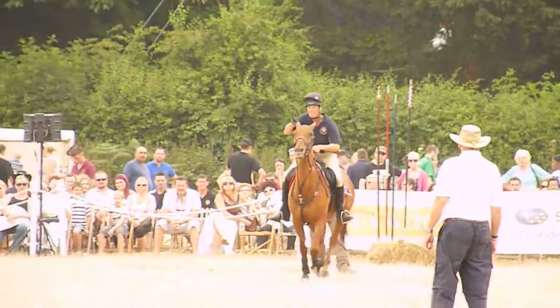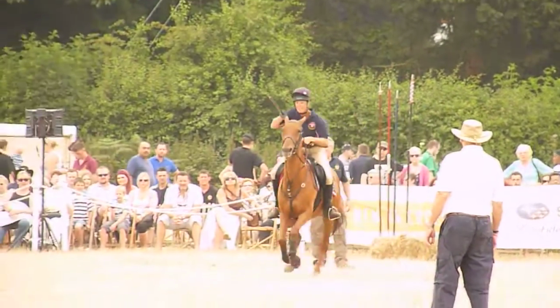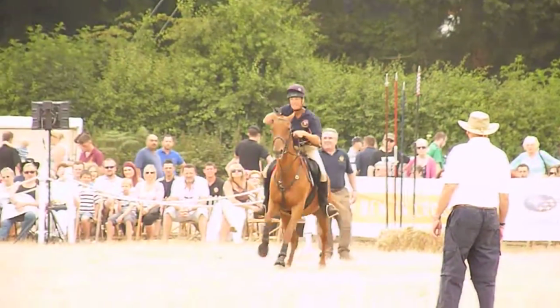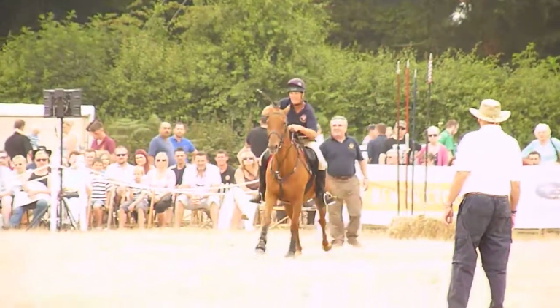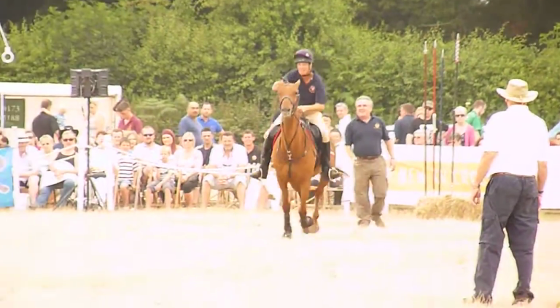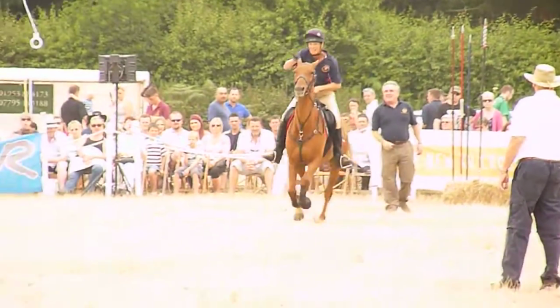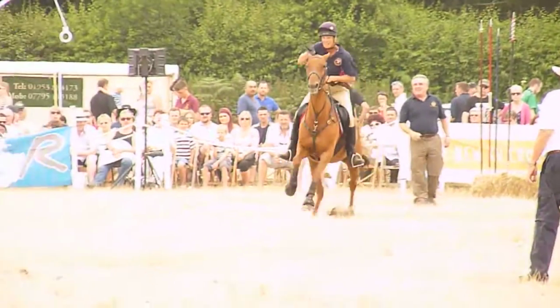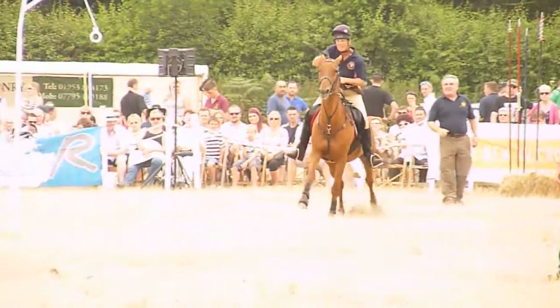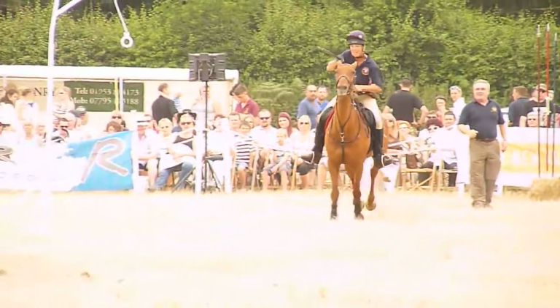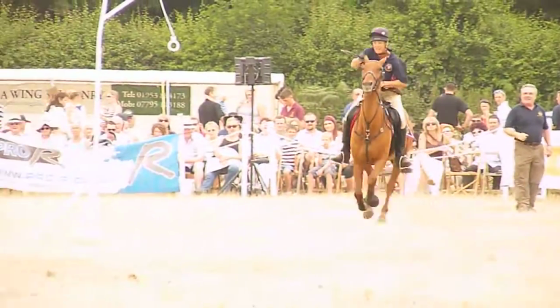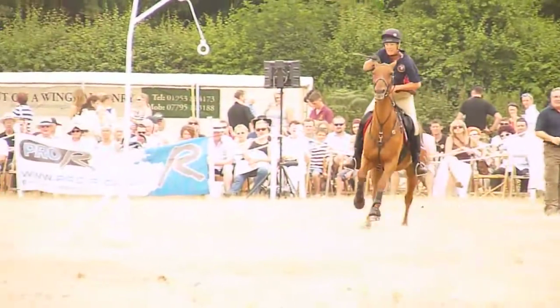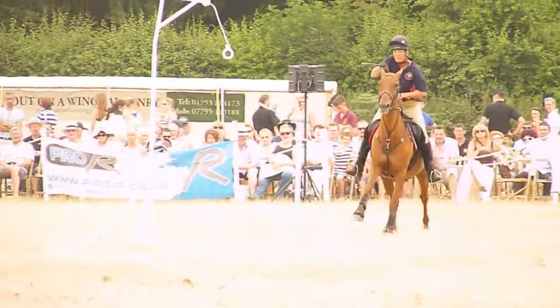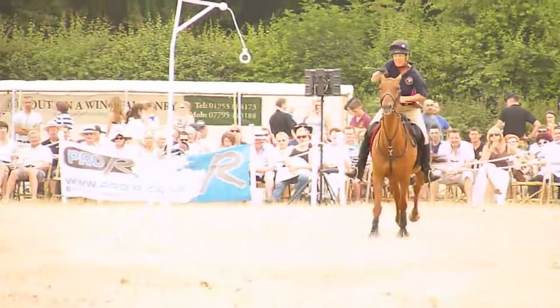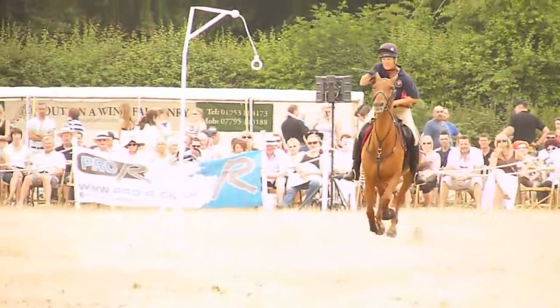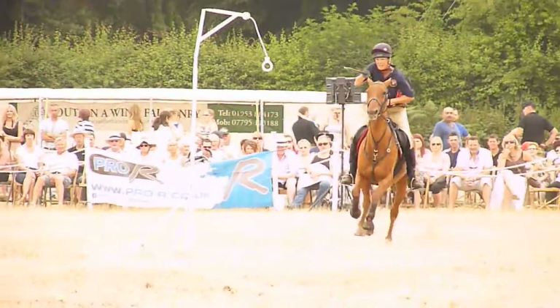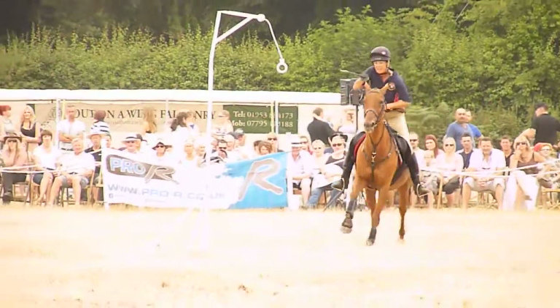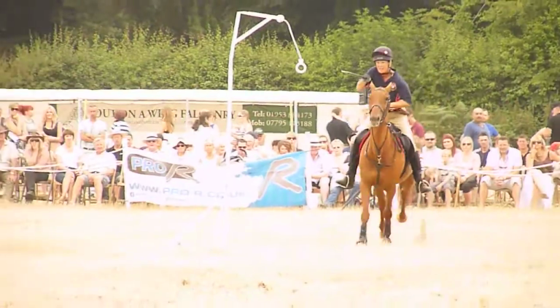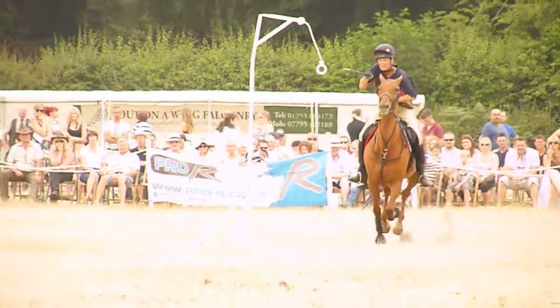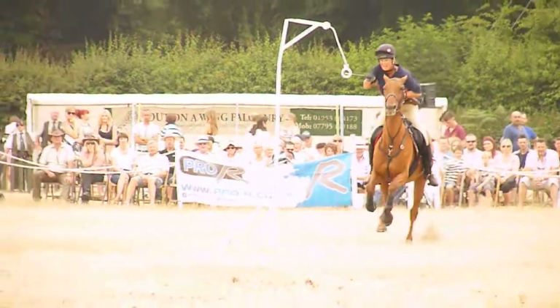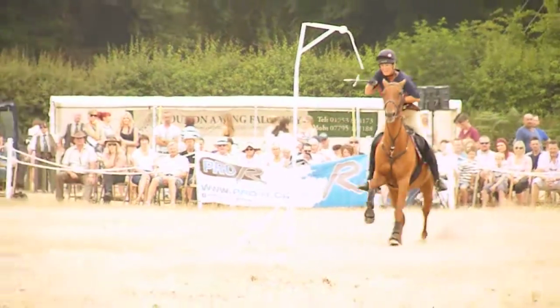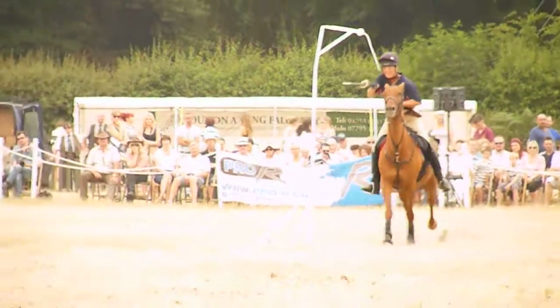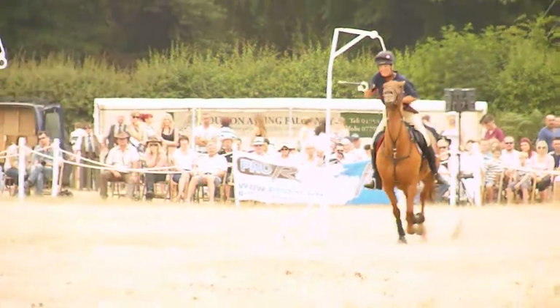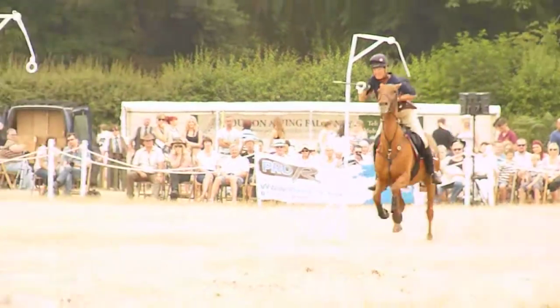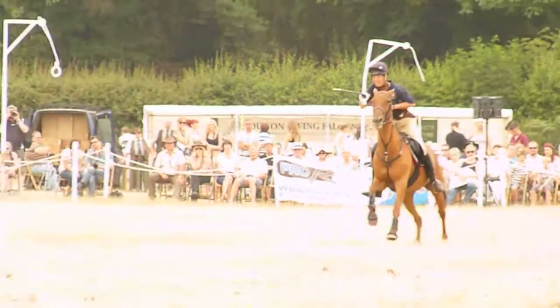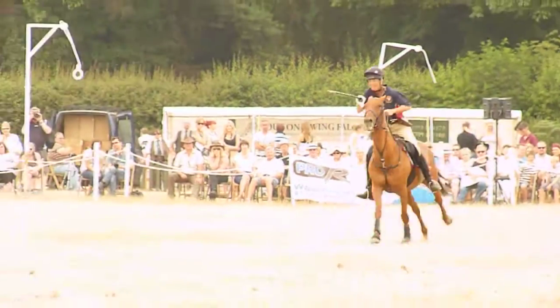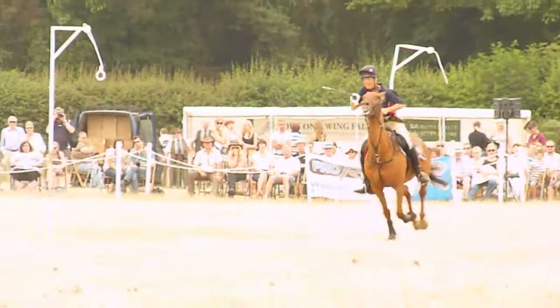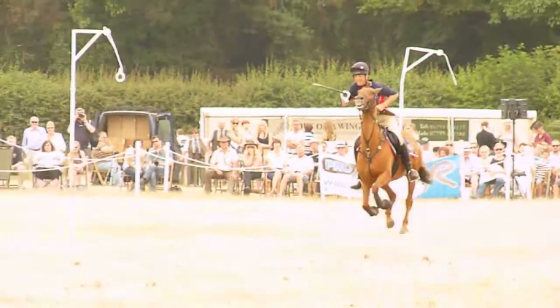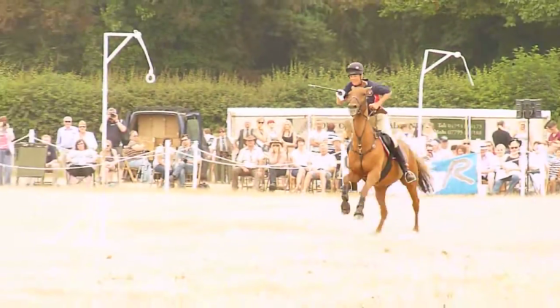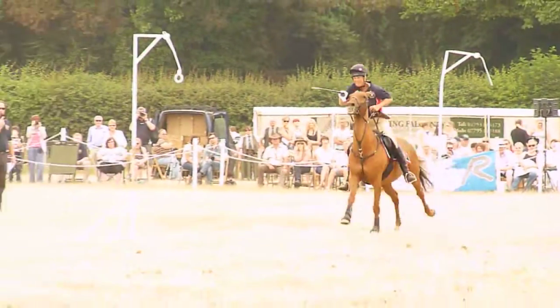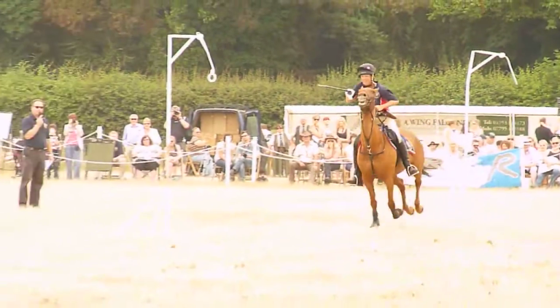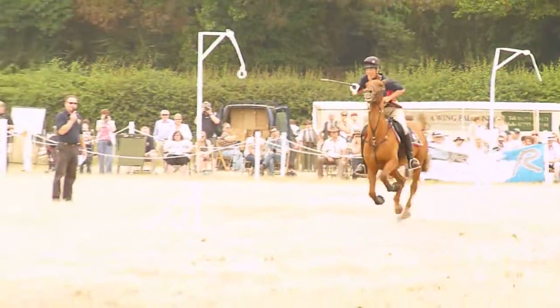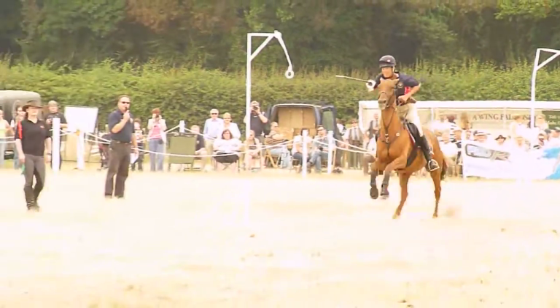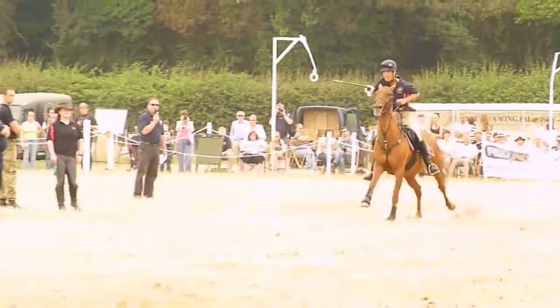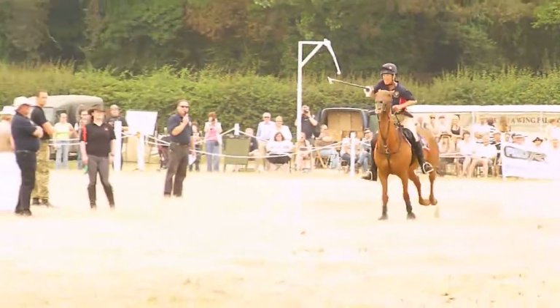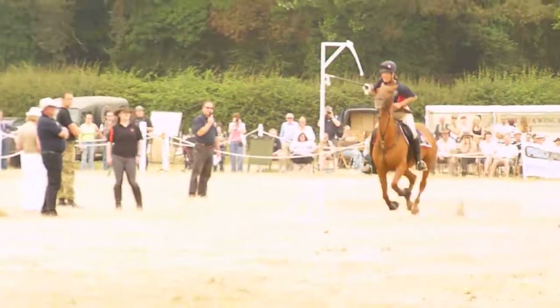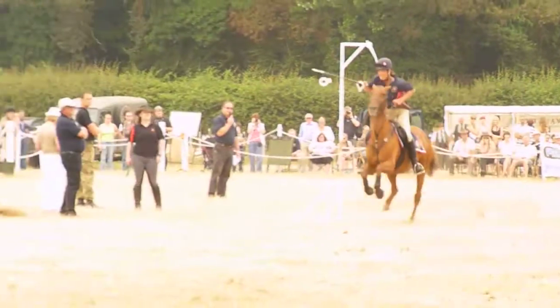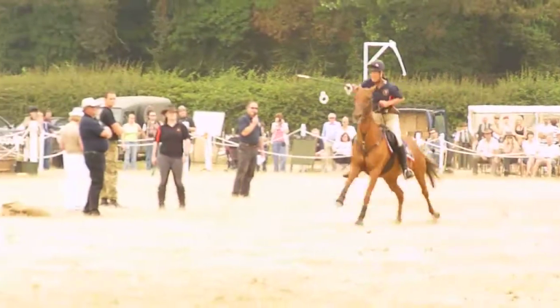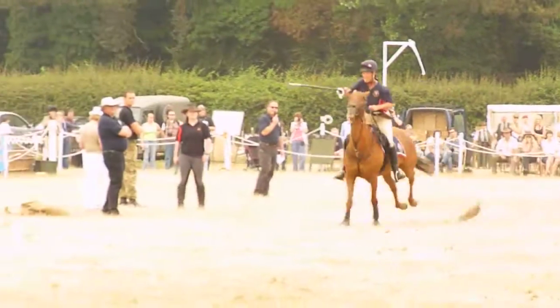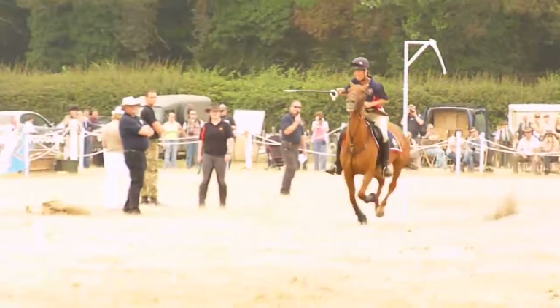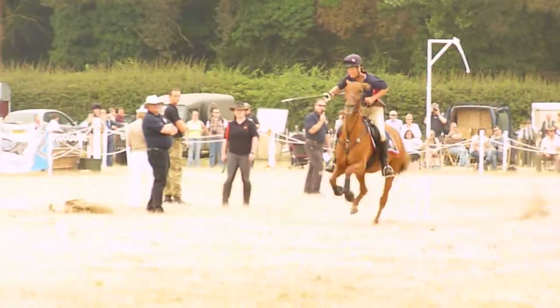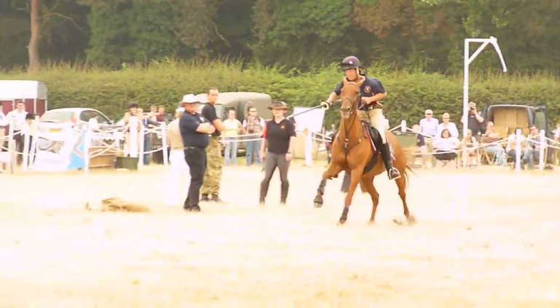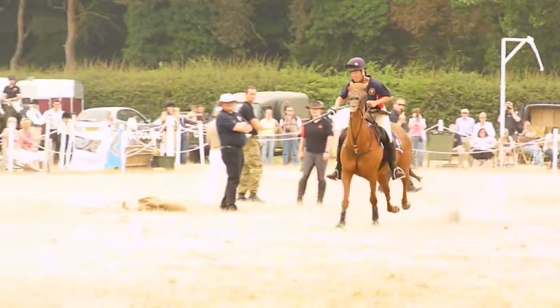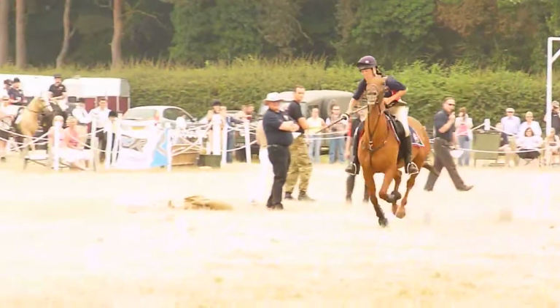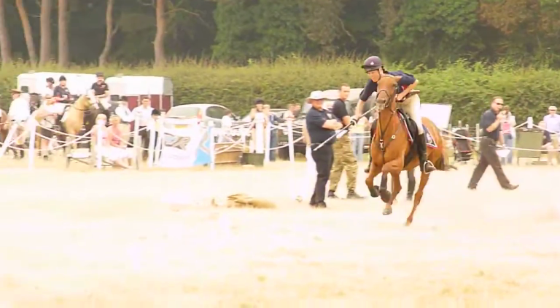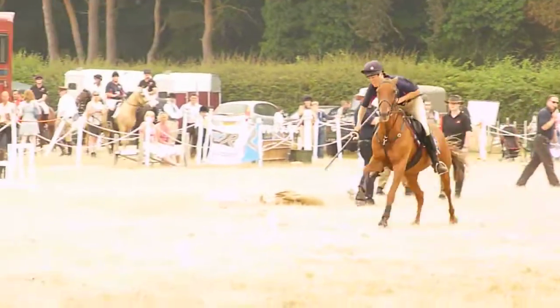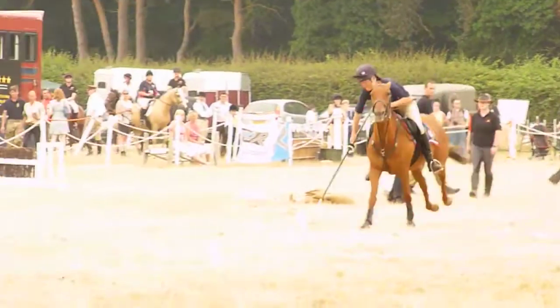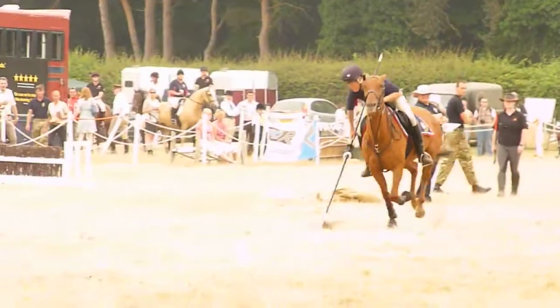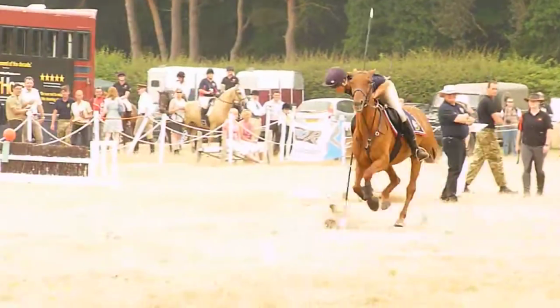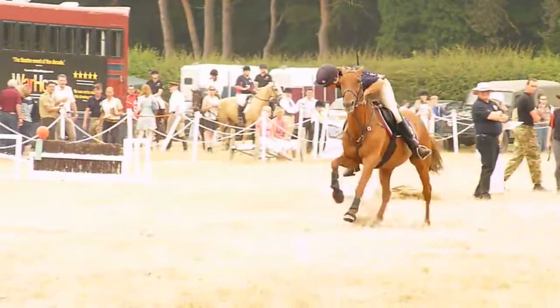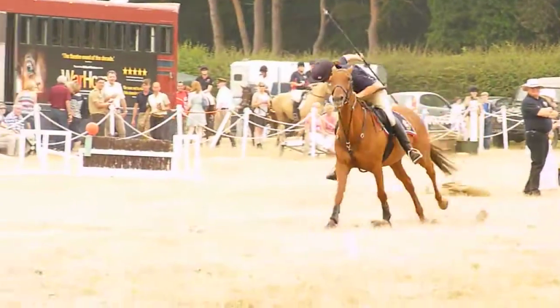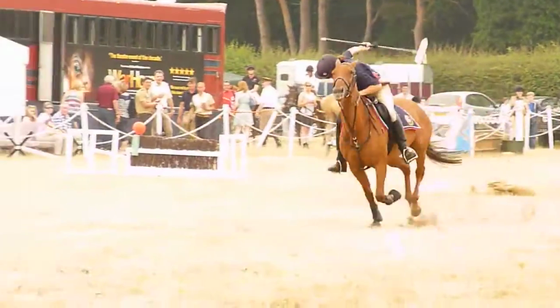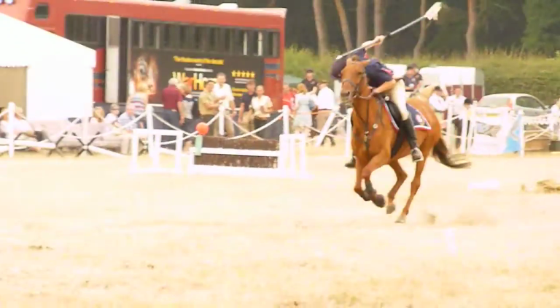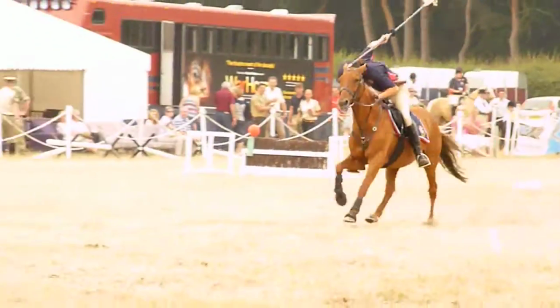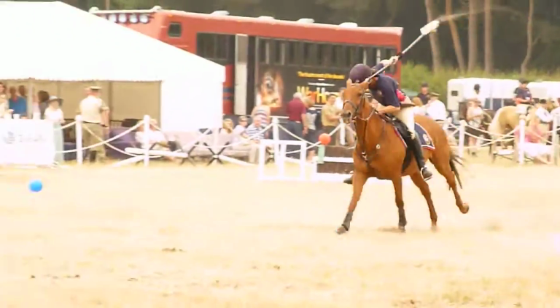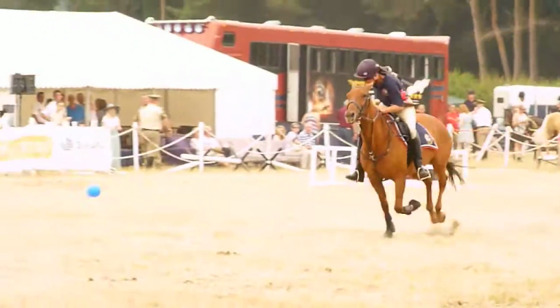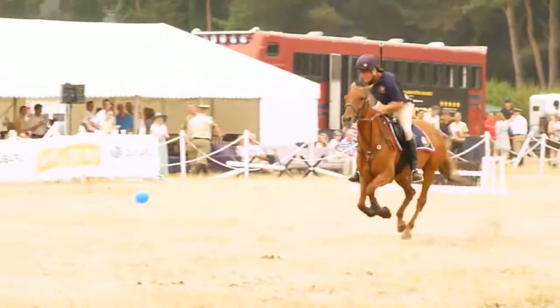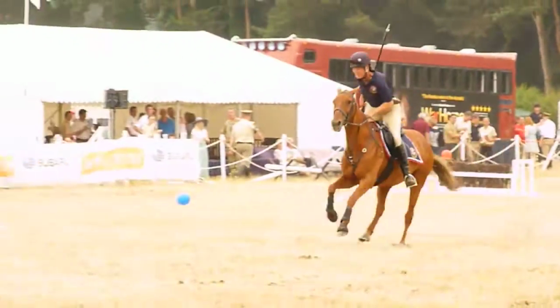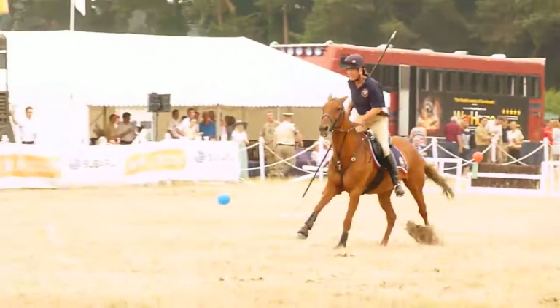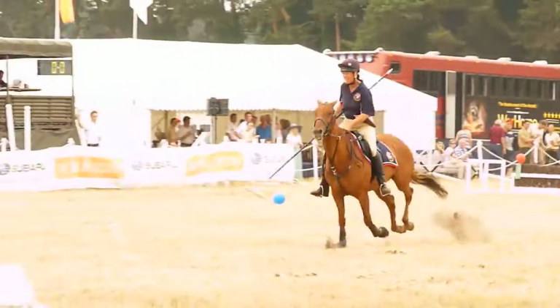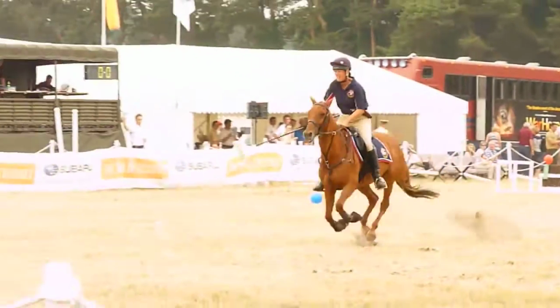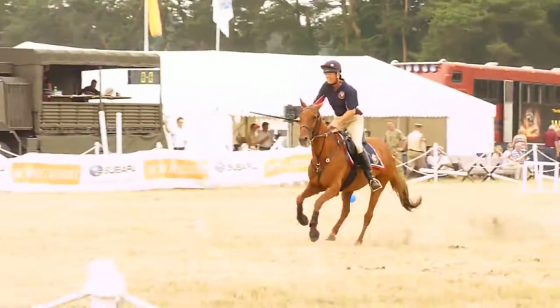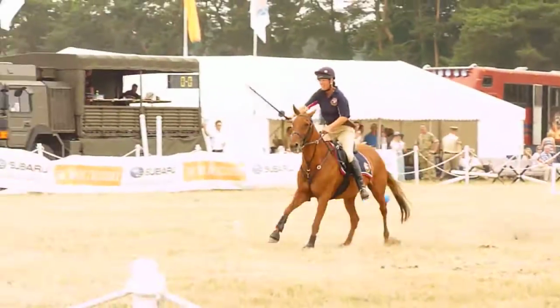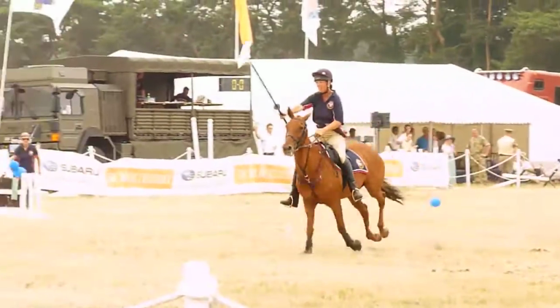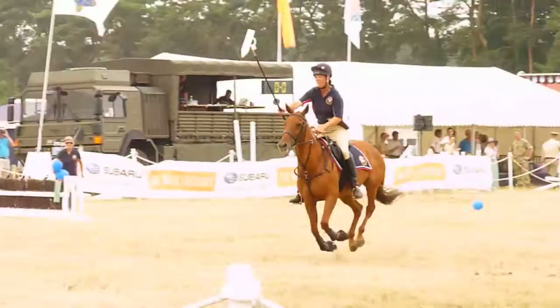Hopefully getting into the gallop, picking it up now — where's one, there's two, and there's the pay. Well done.